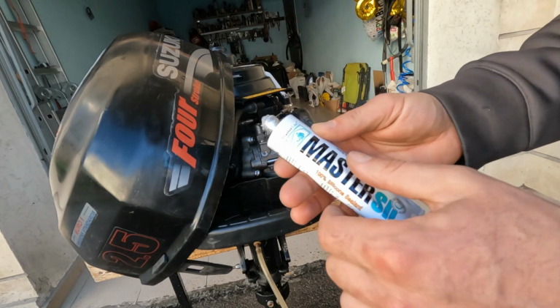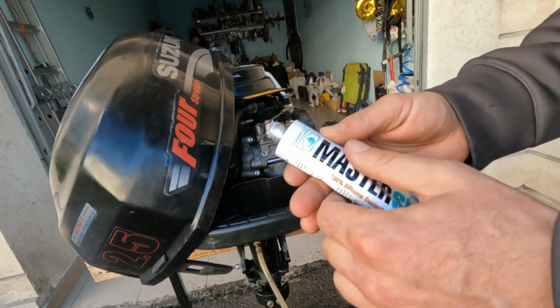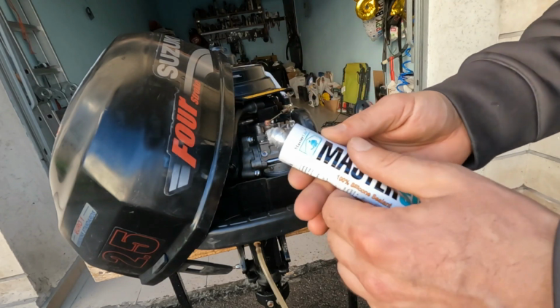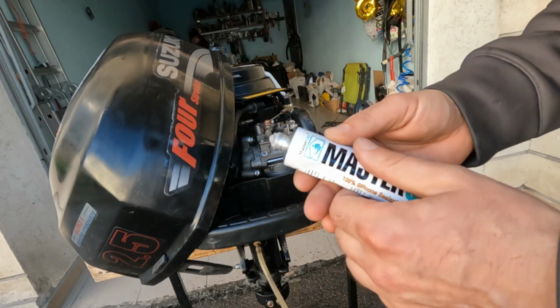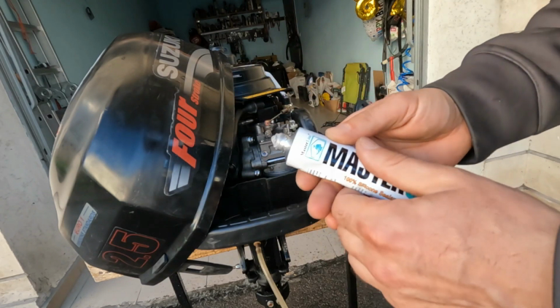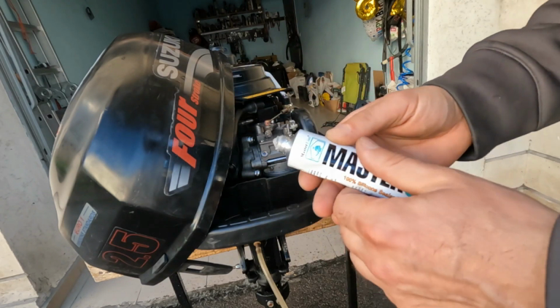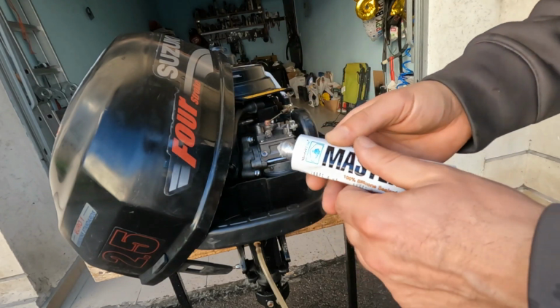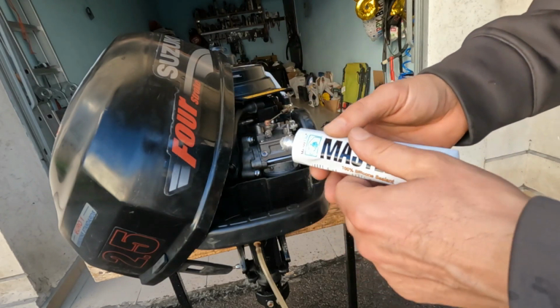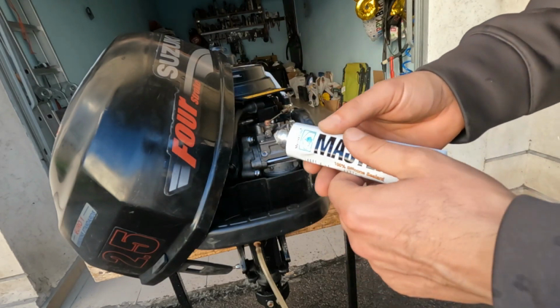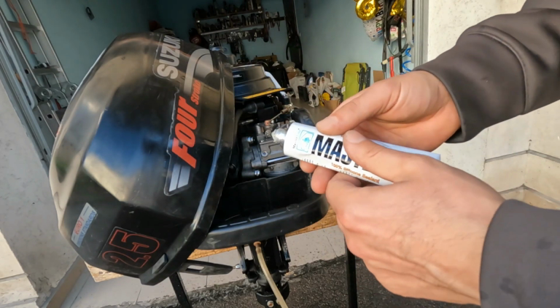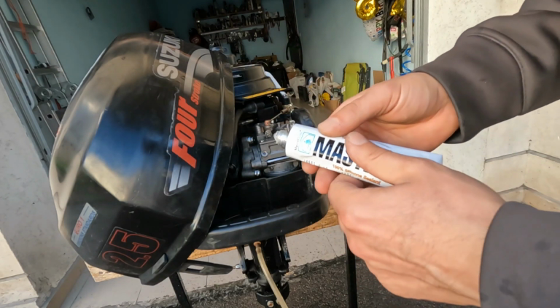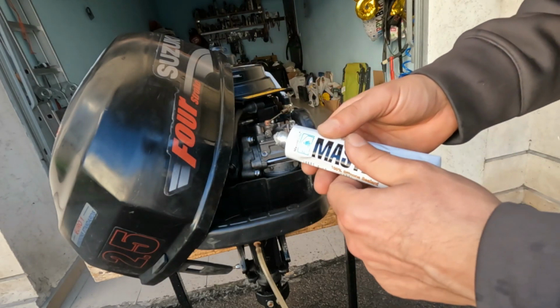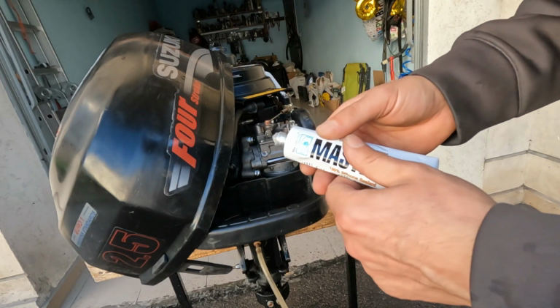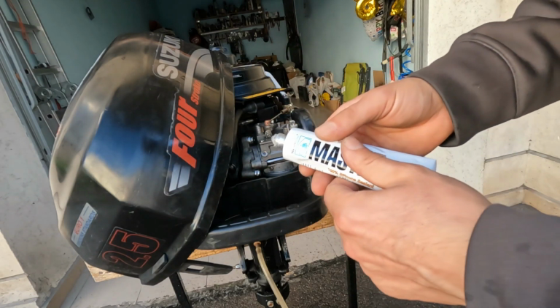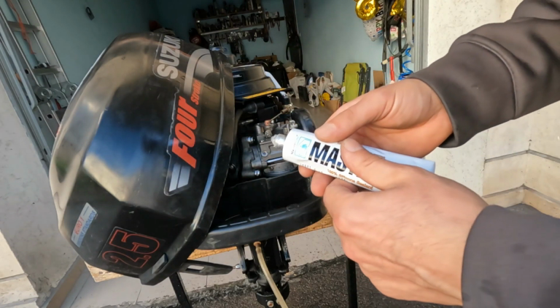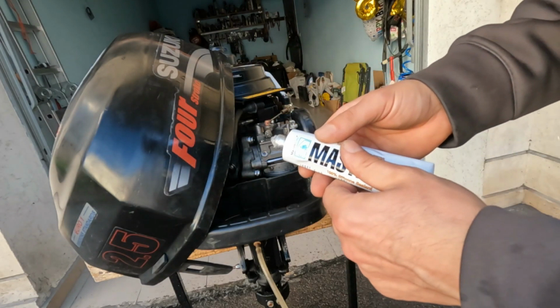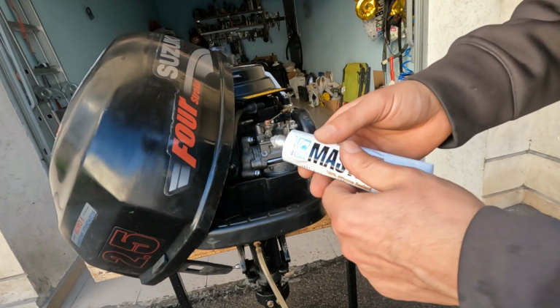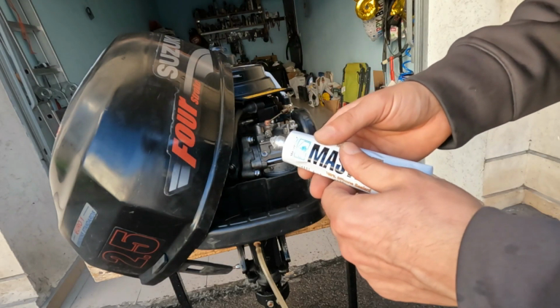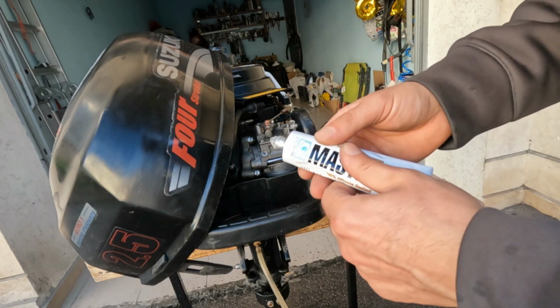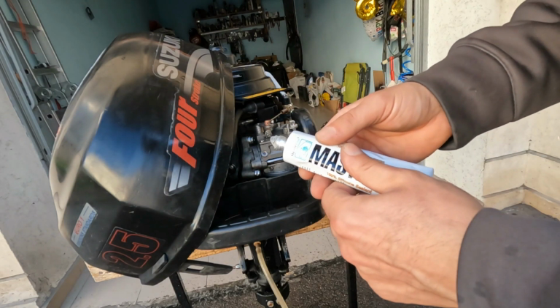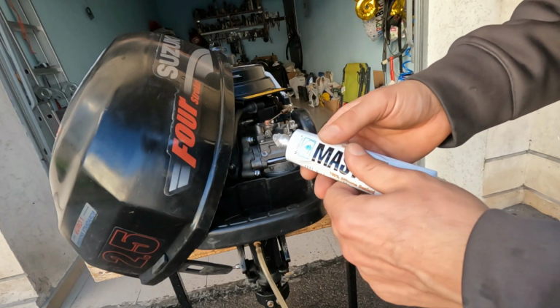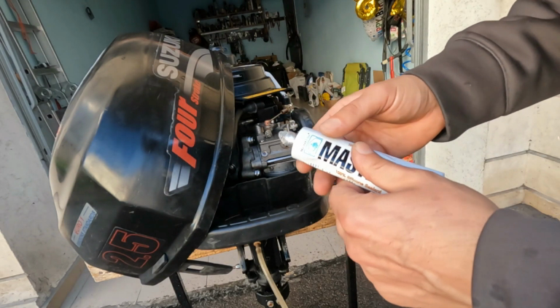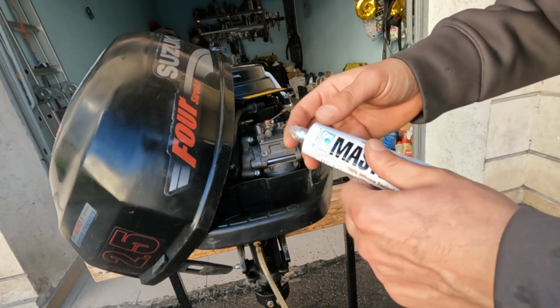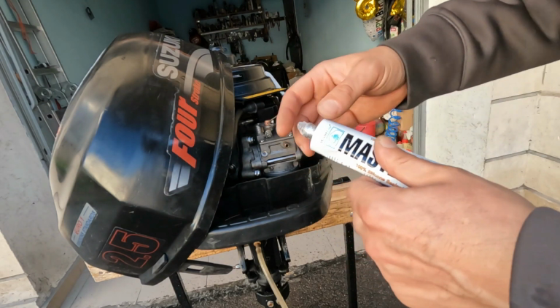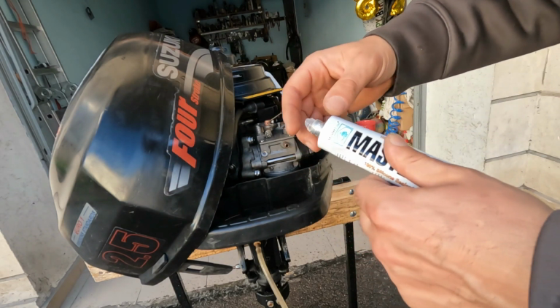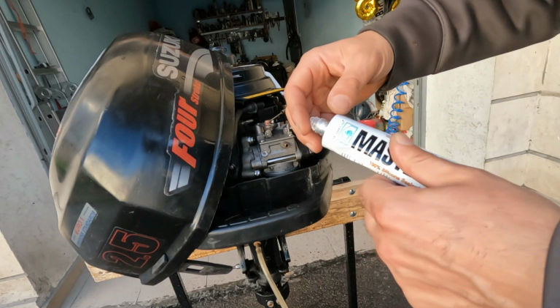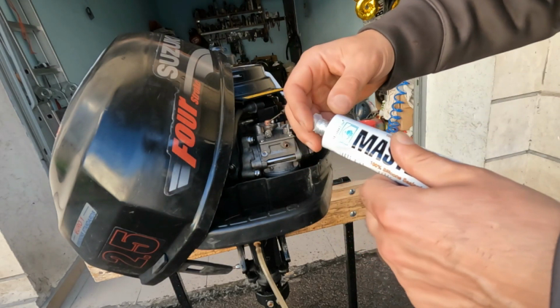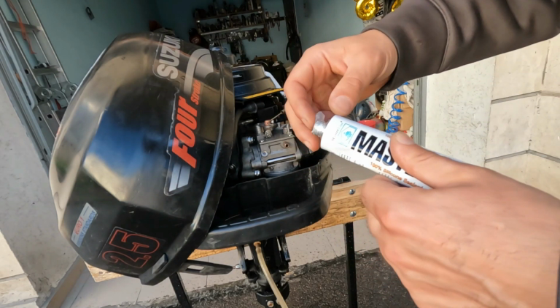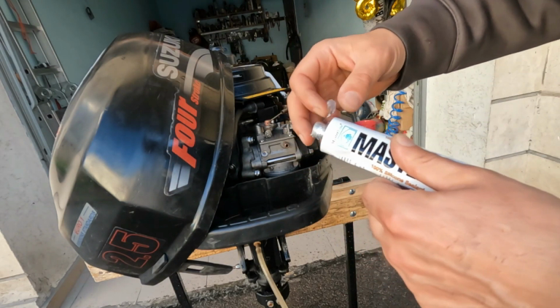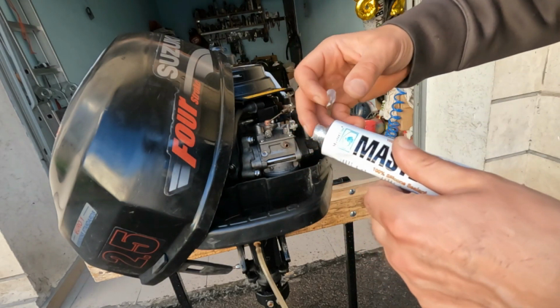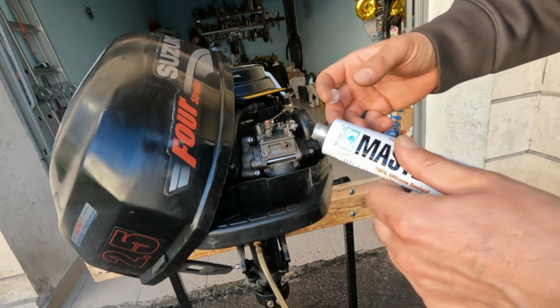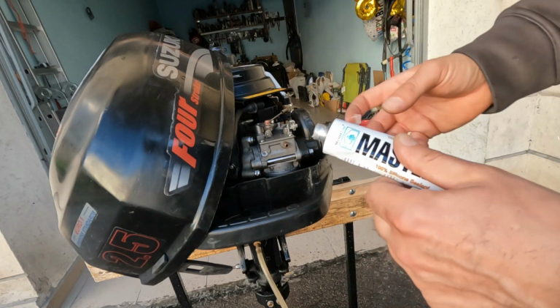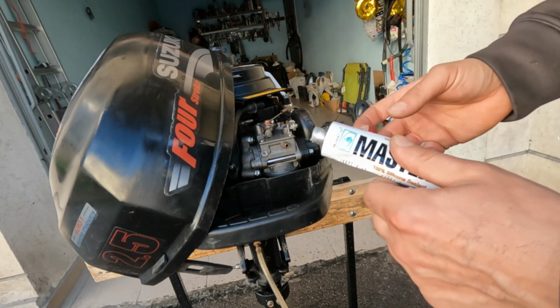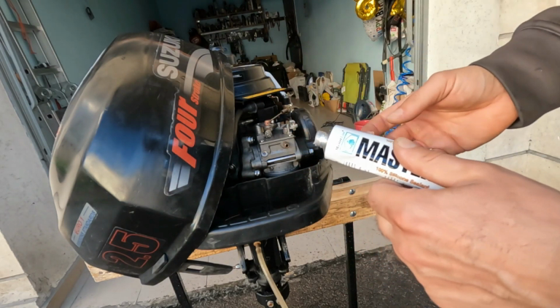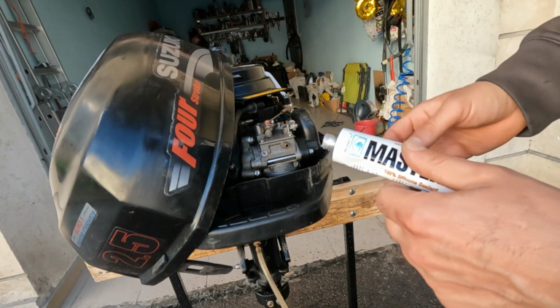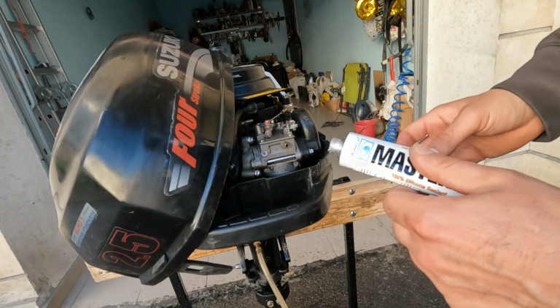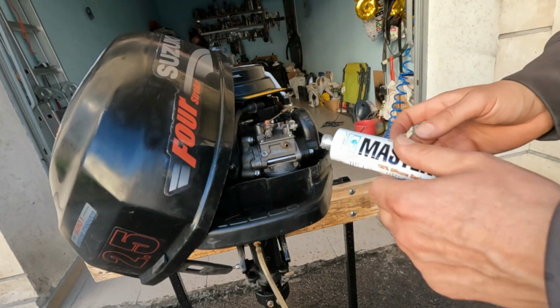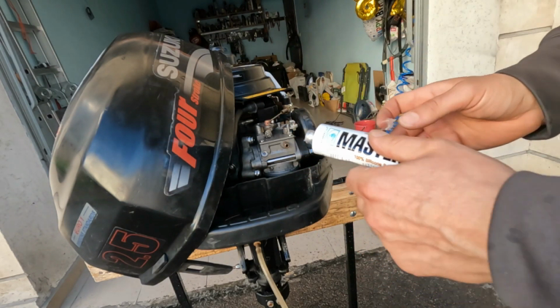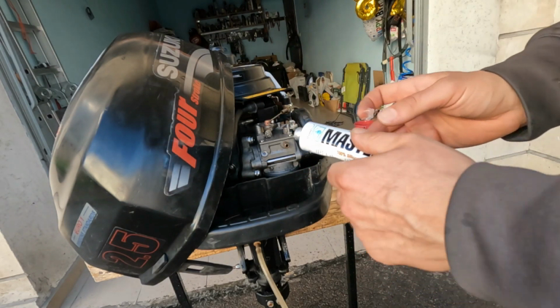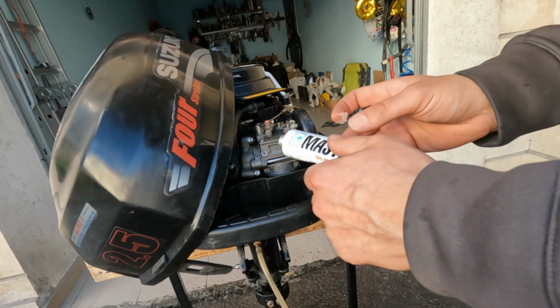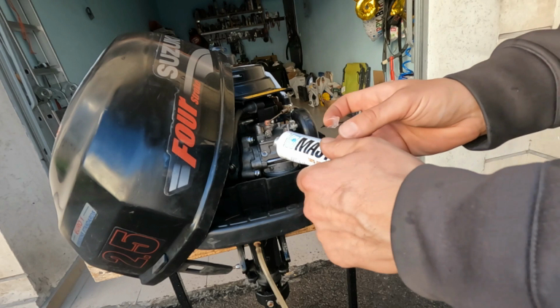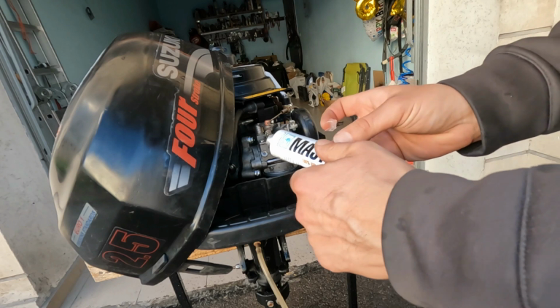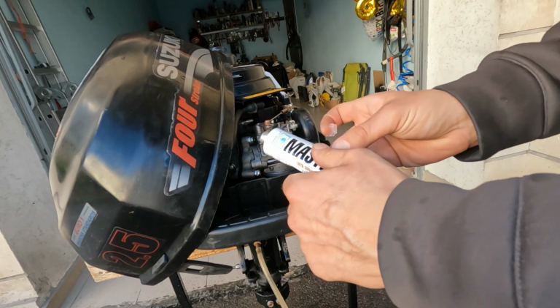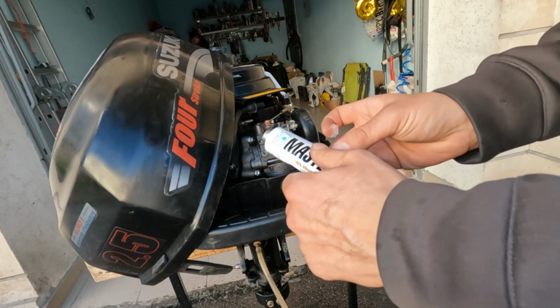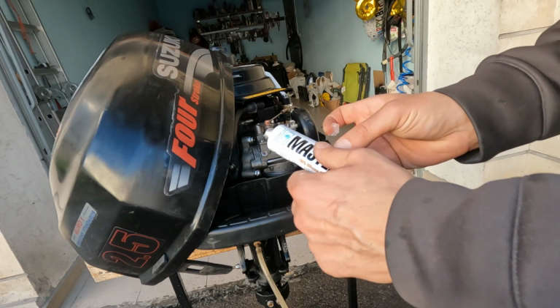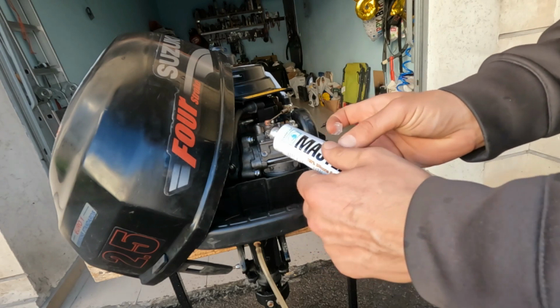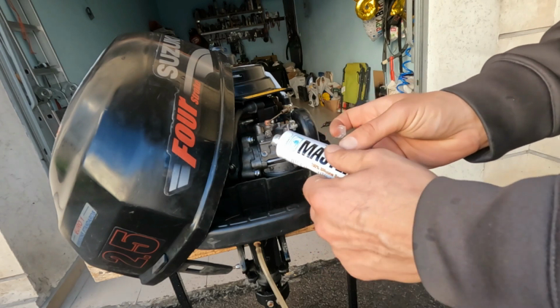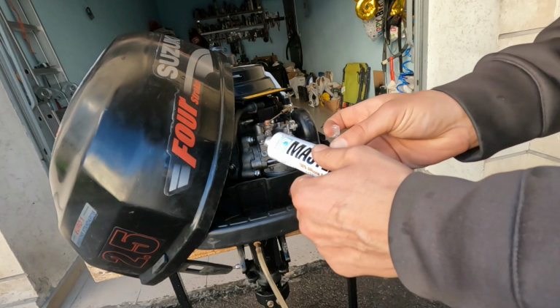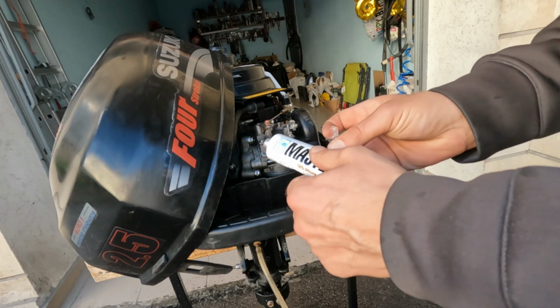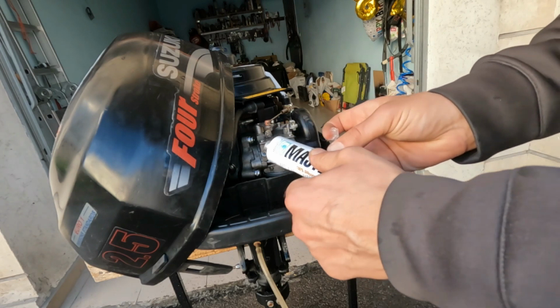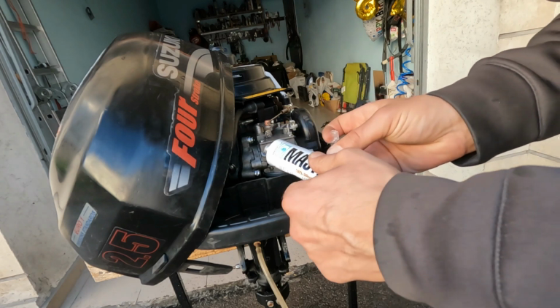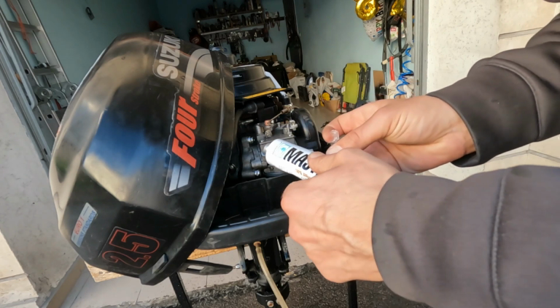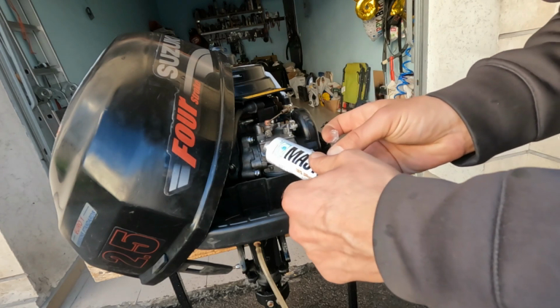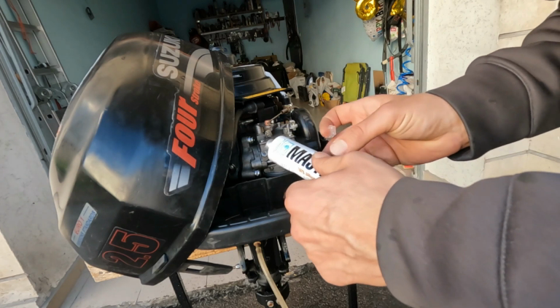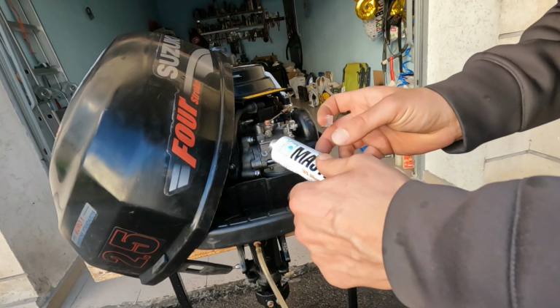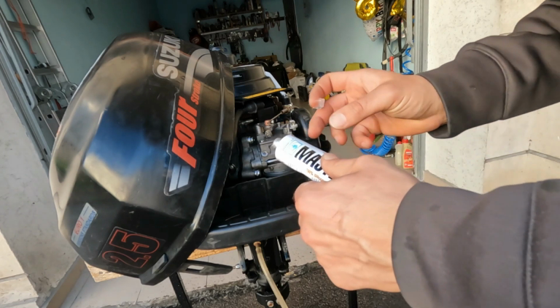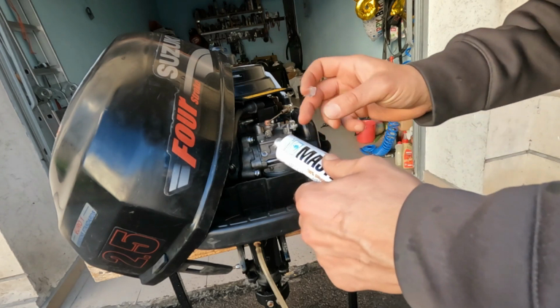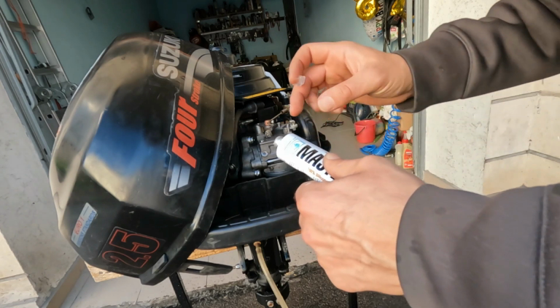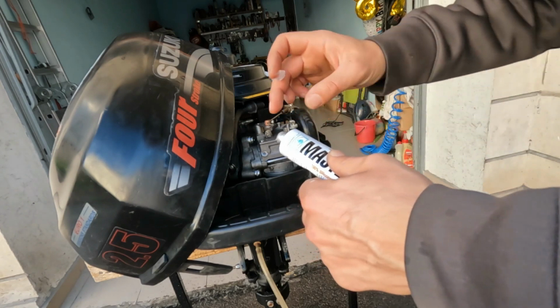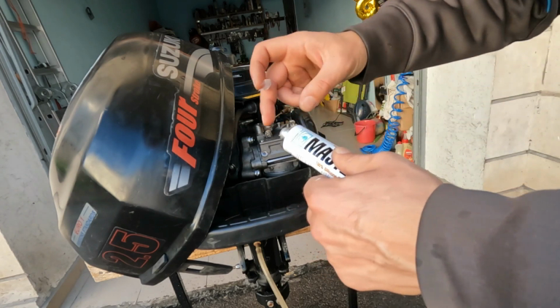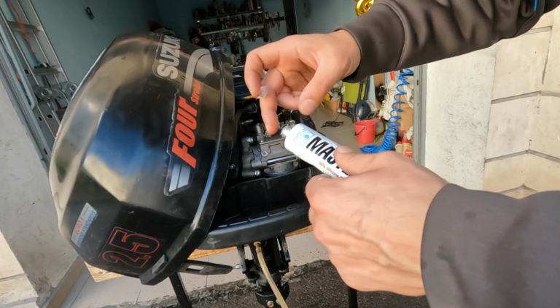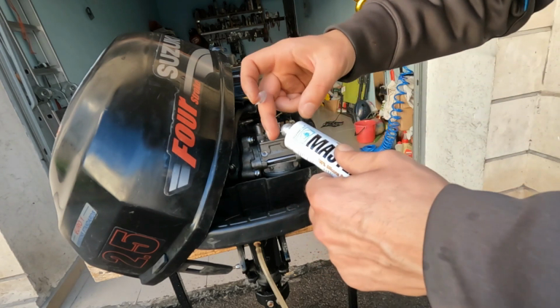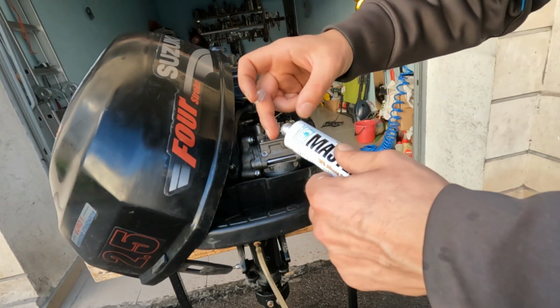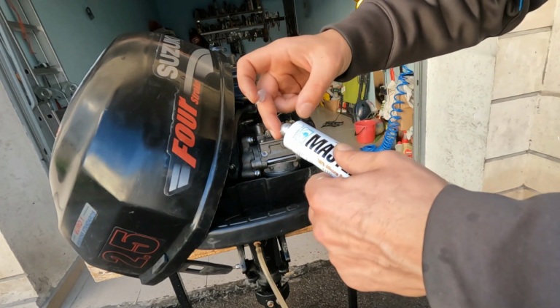In the place of the metal cap, I will put silicone after the adjustment.